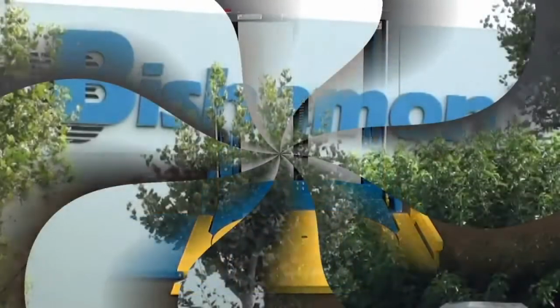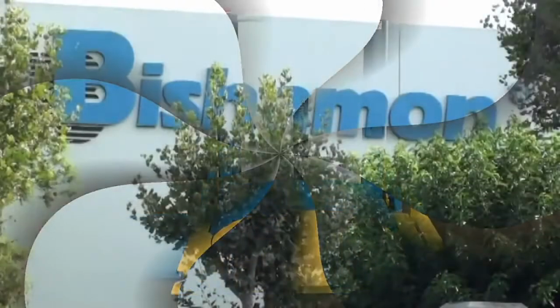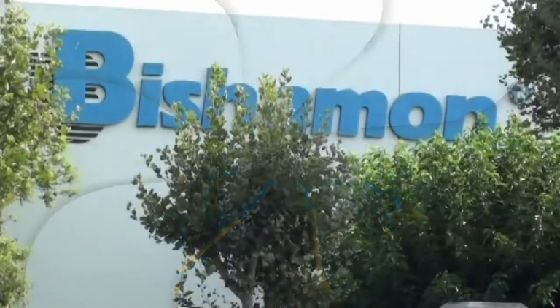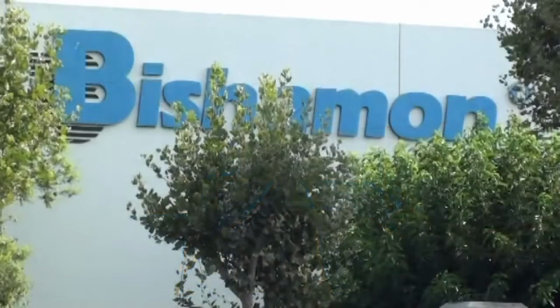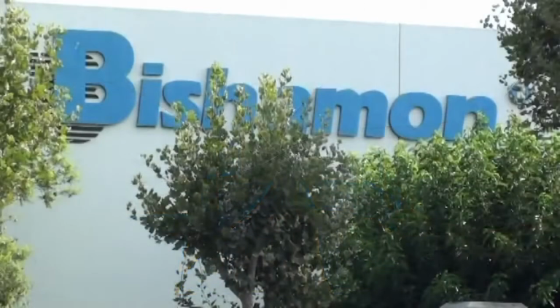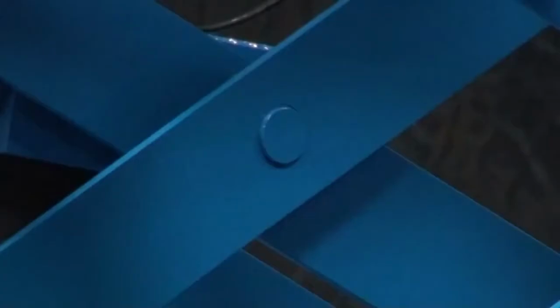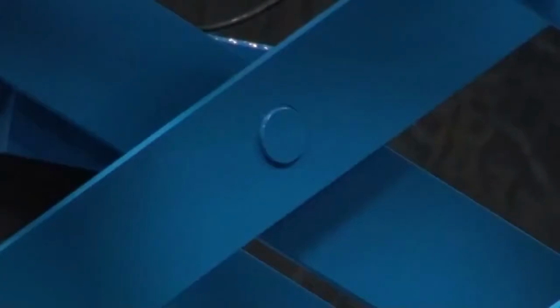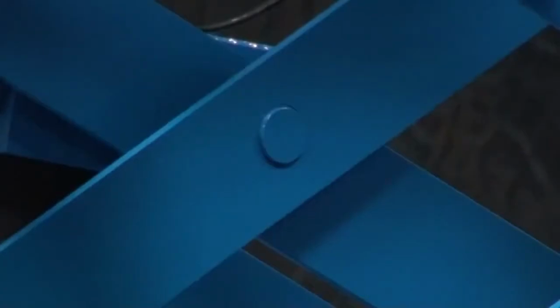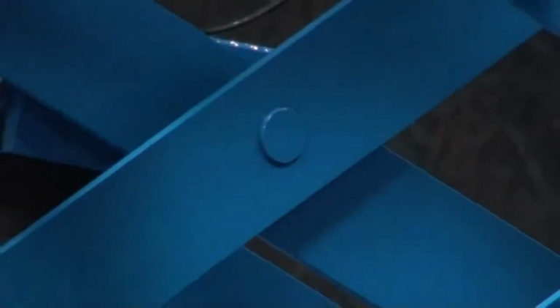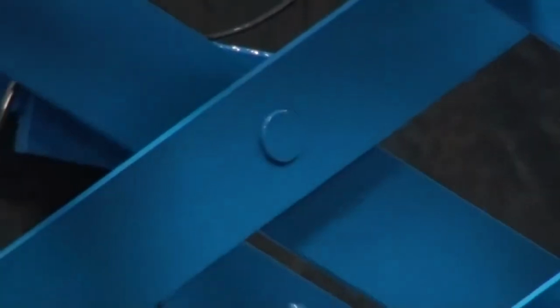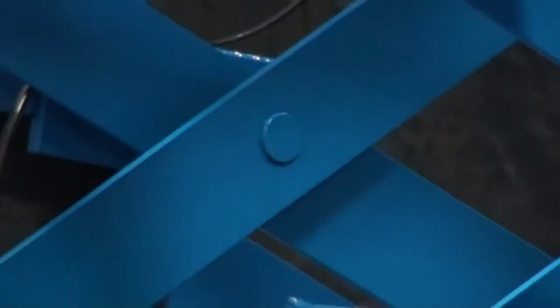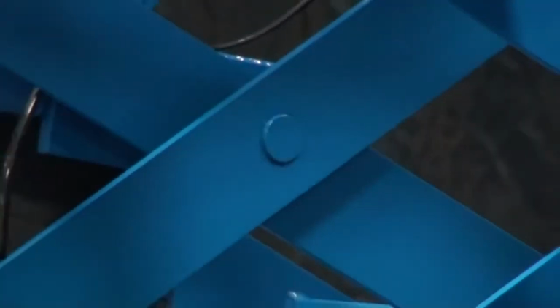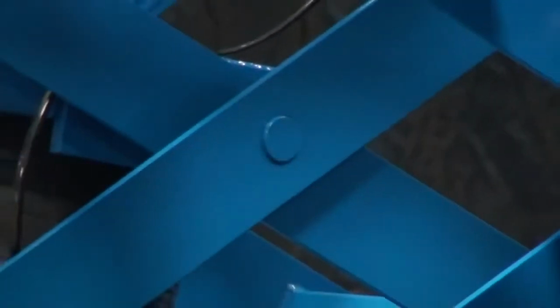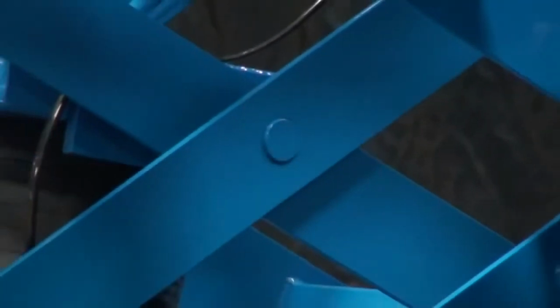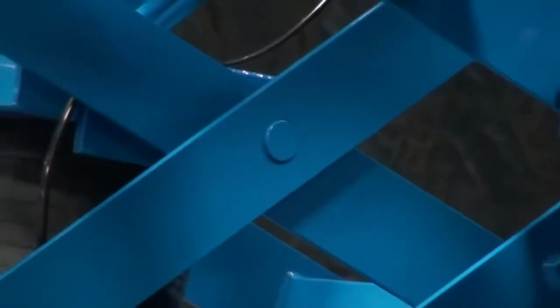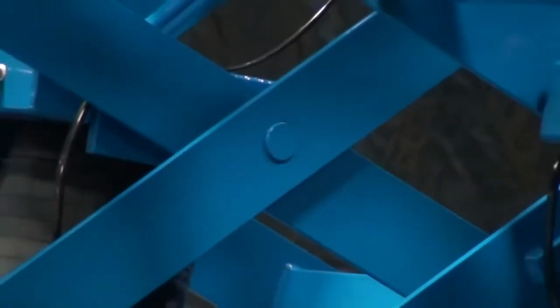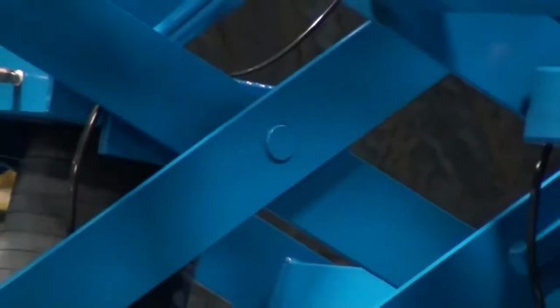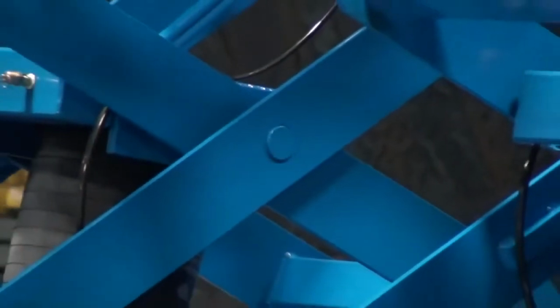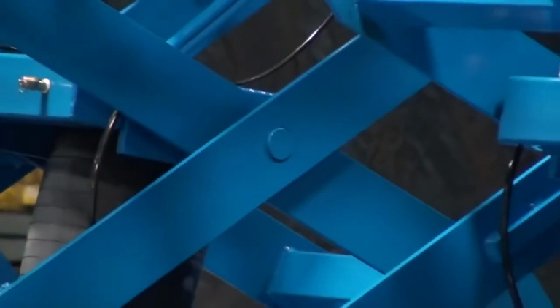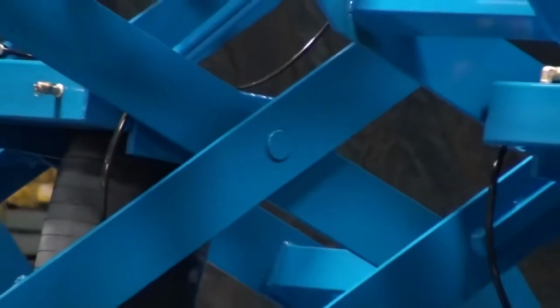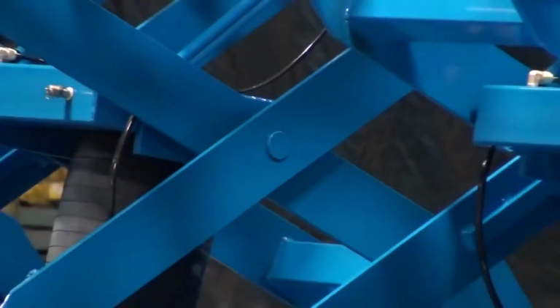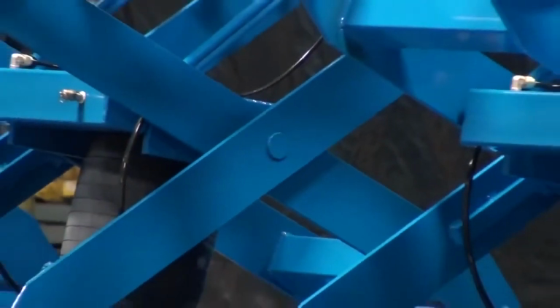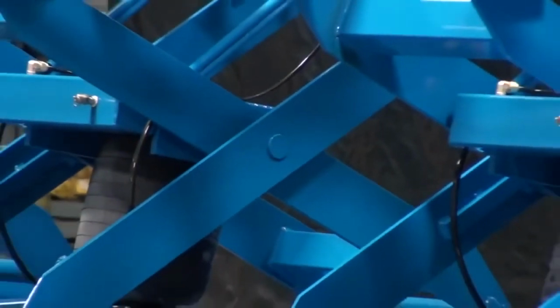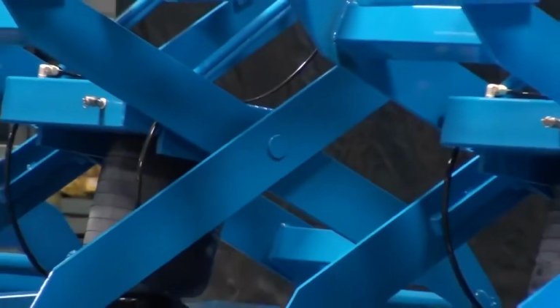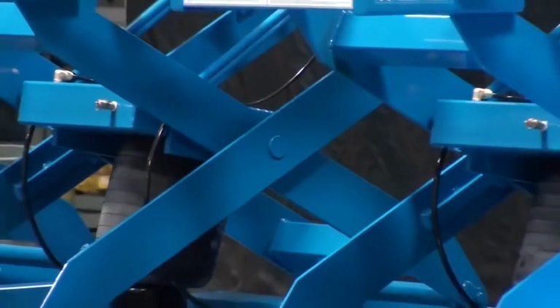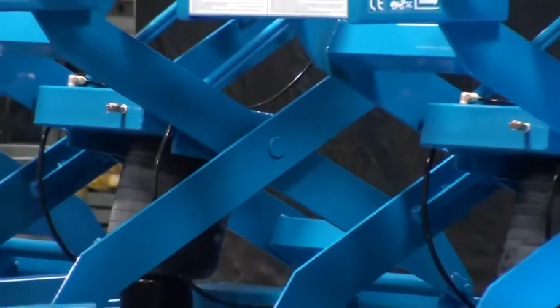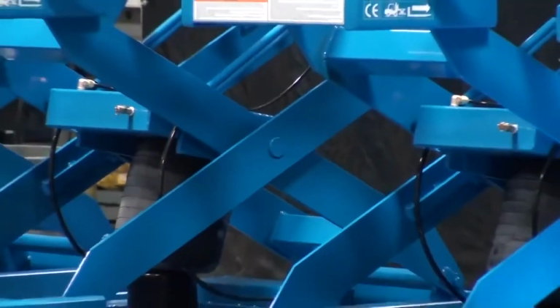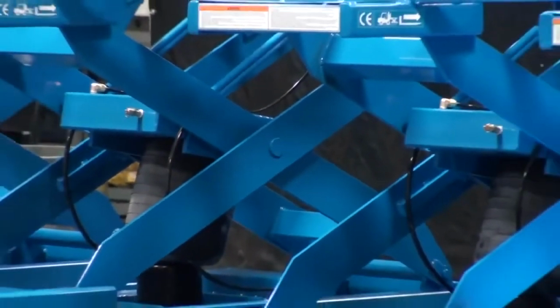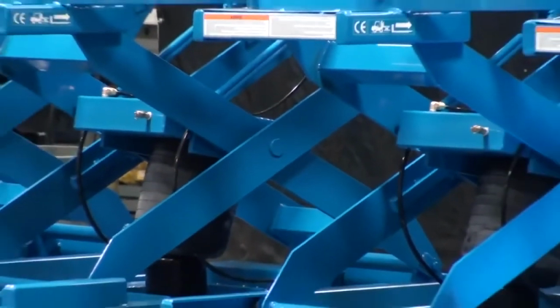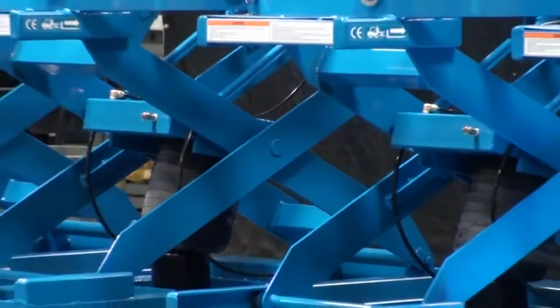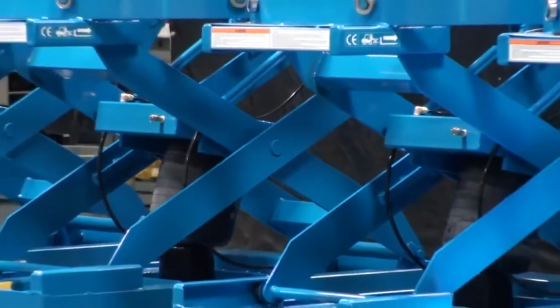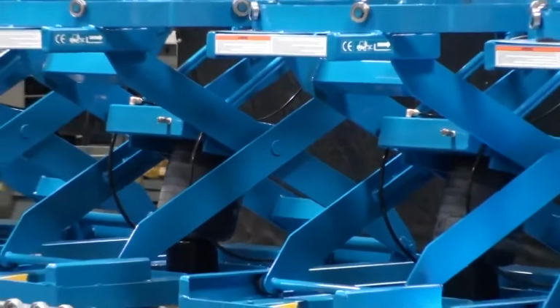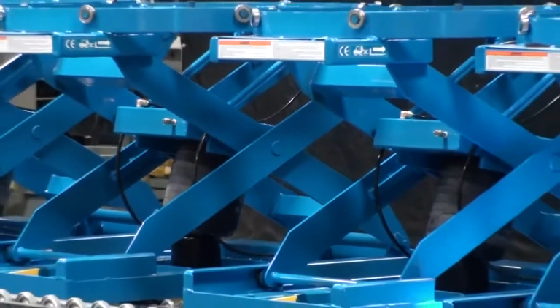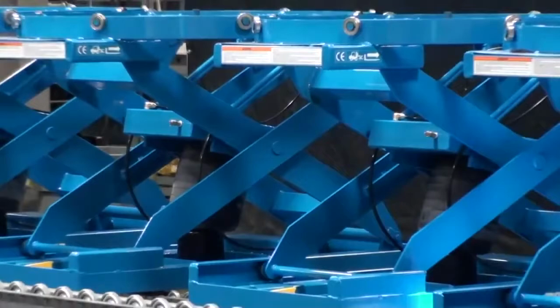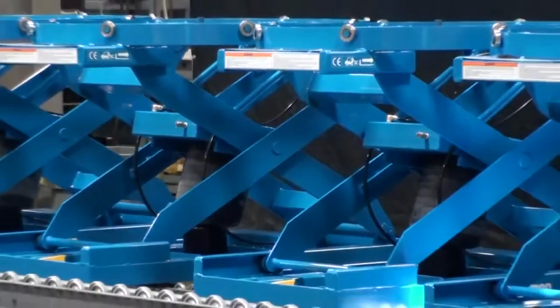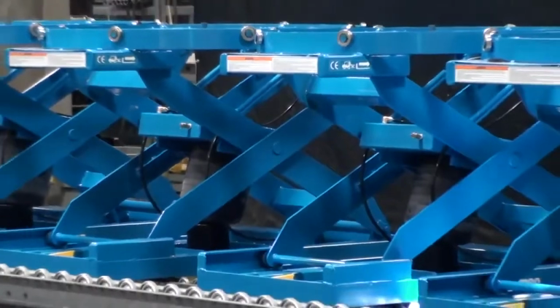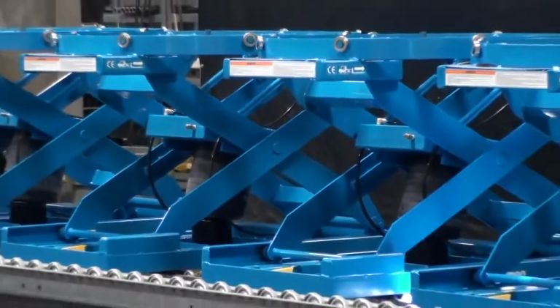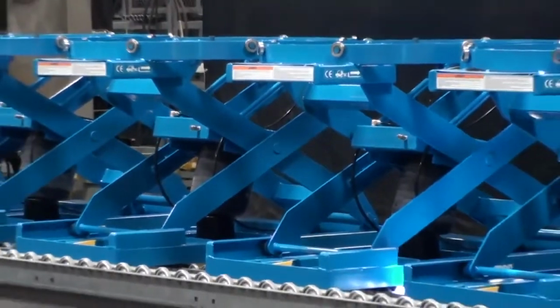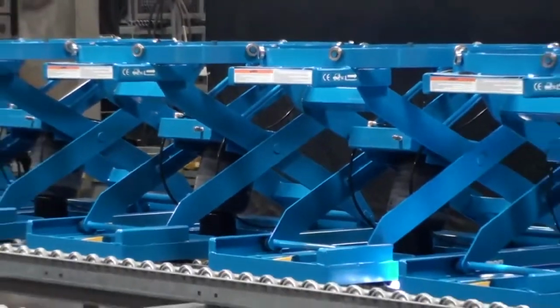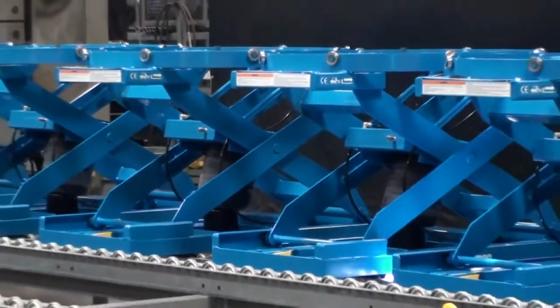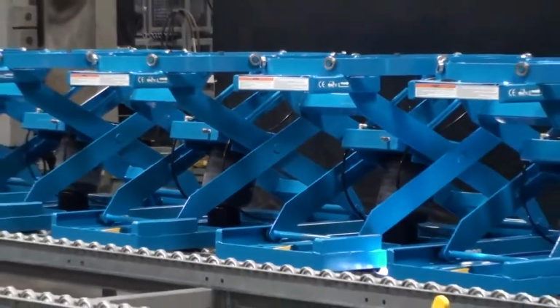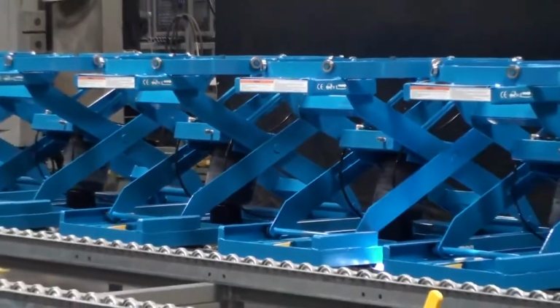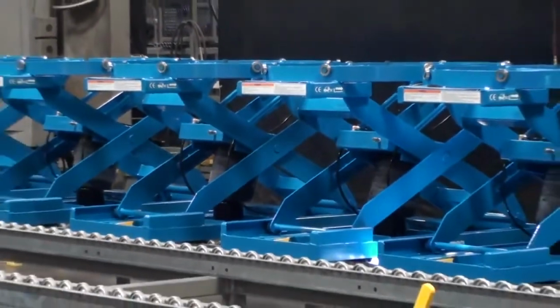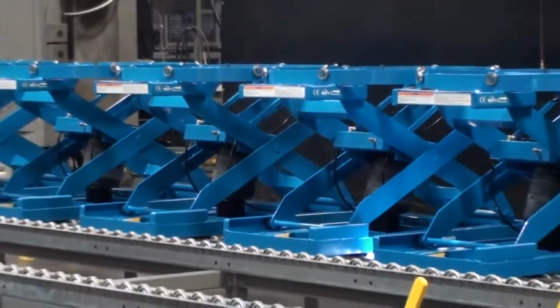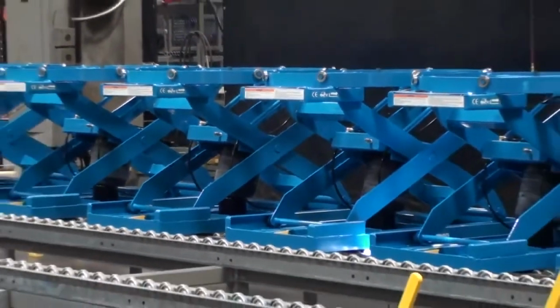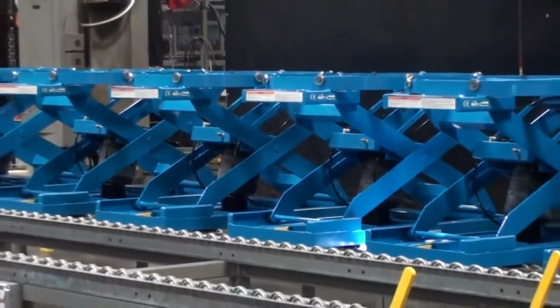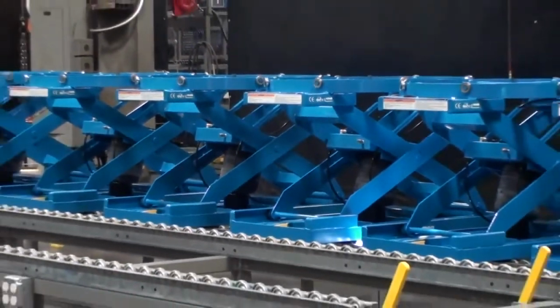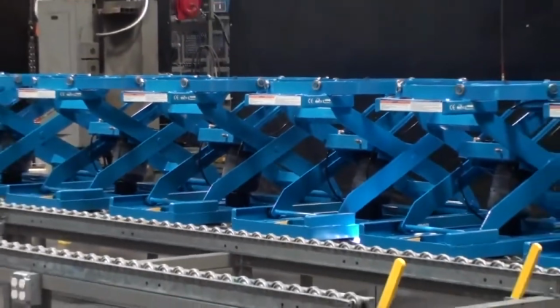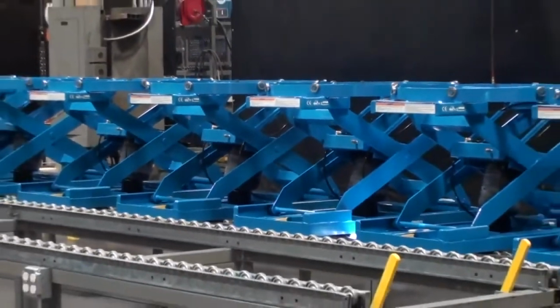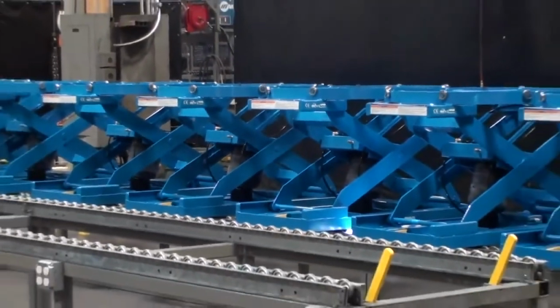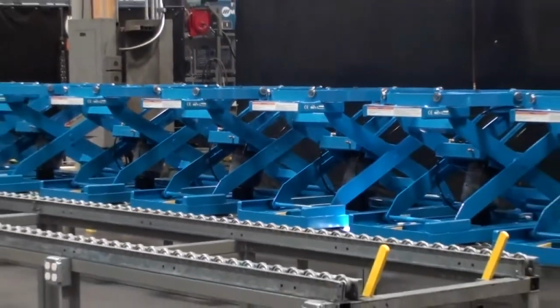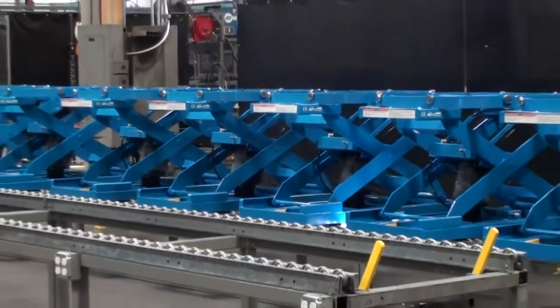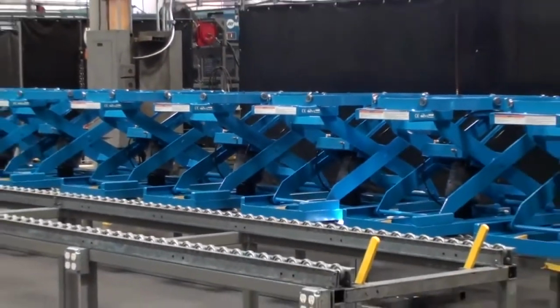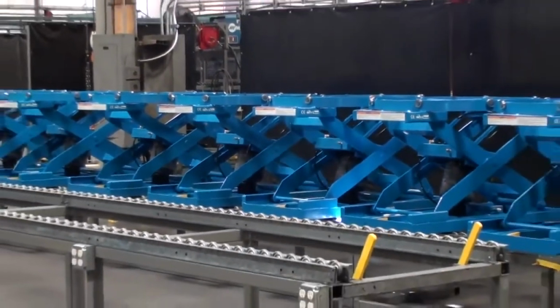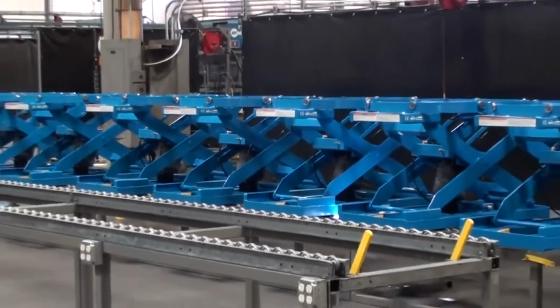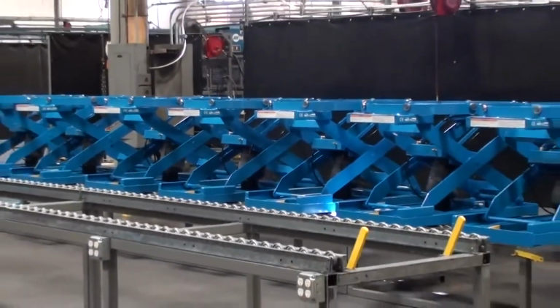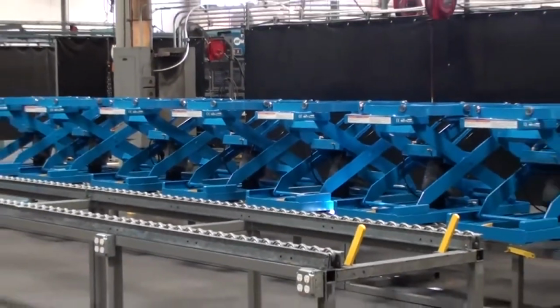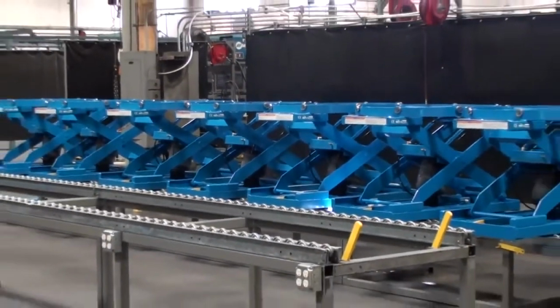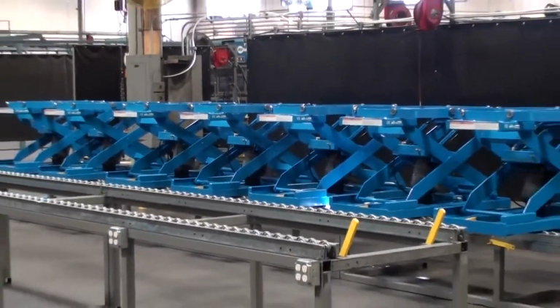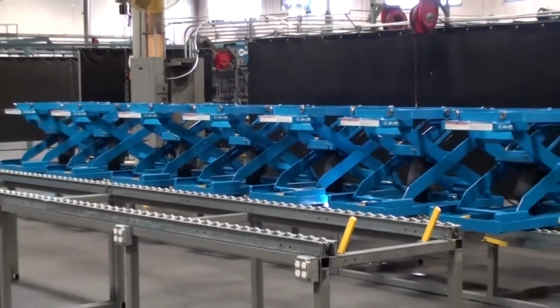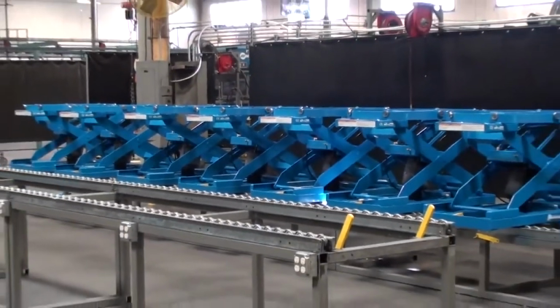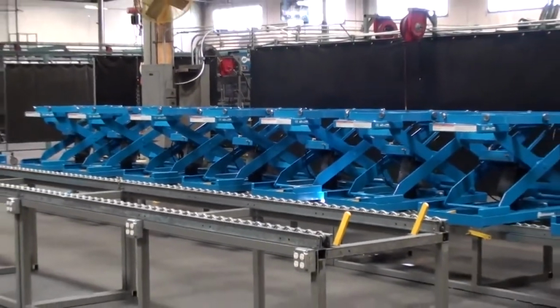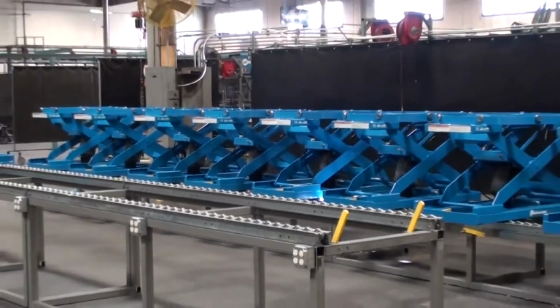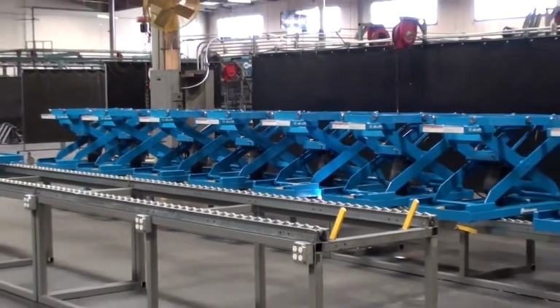All EZ Offlifters are manufactured at our state-of-the-art facility located in Ontario, California, USA.